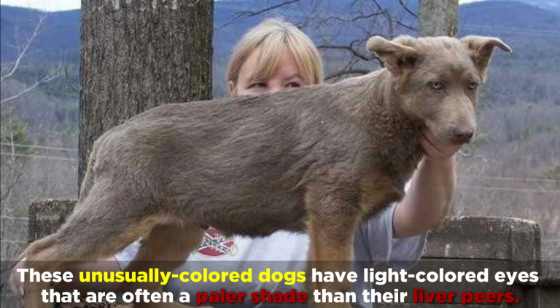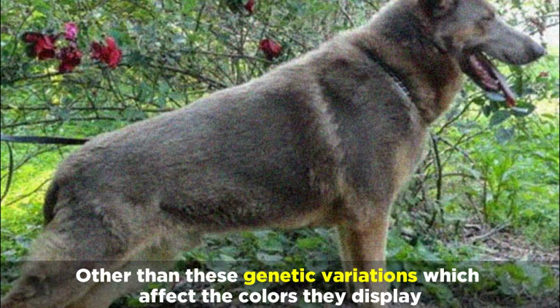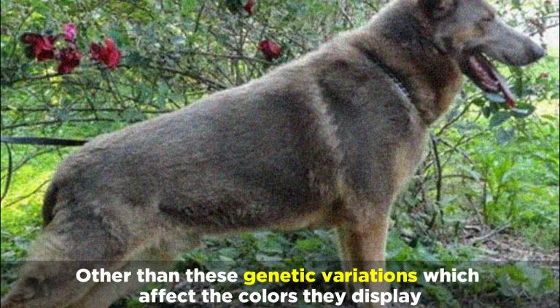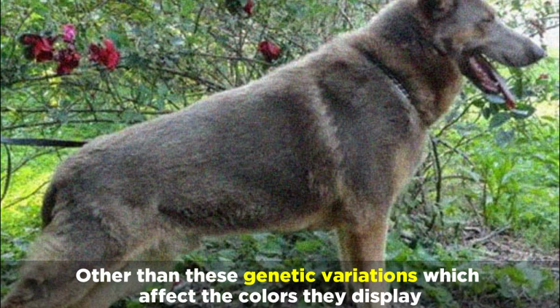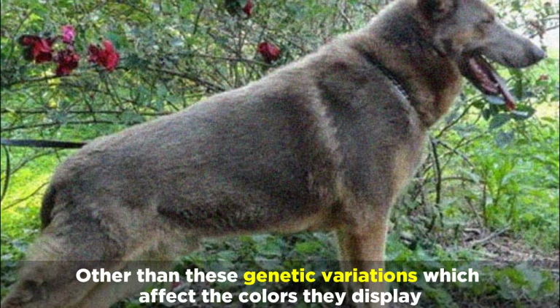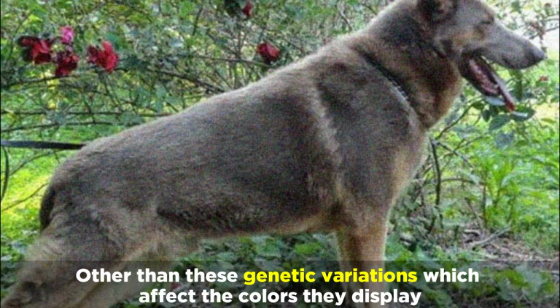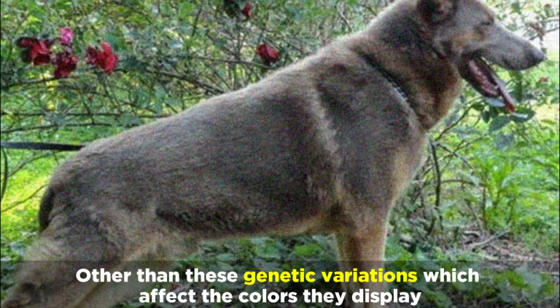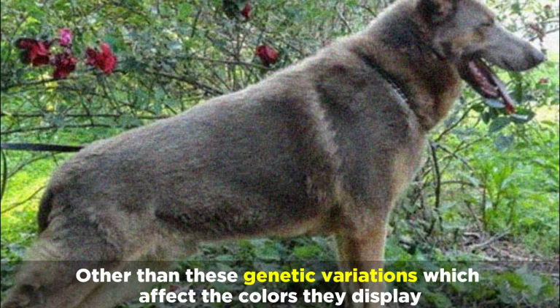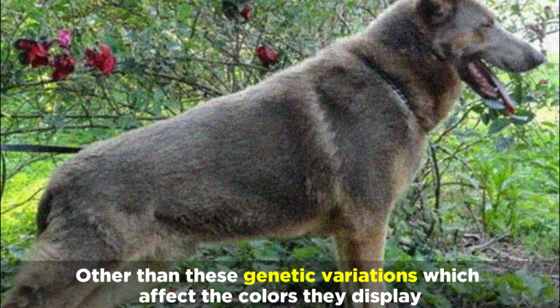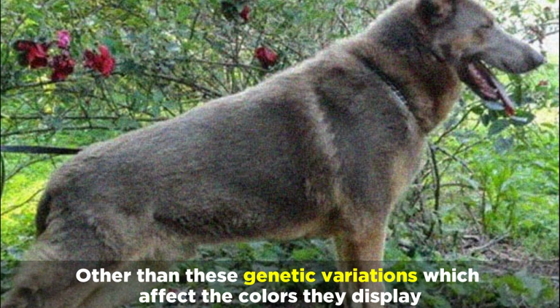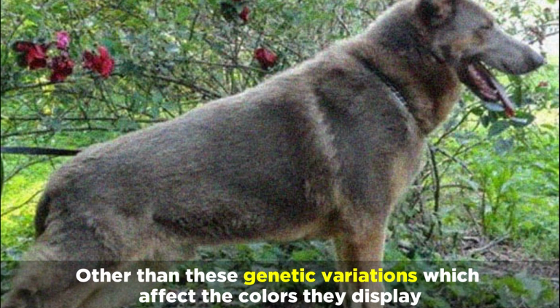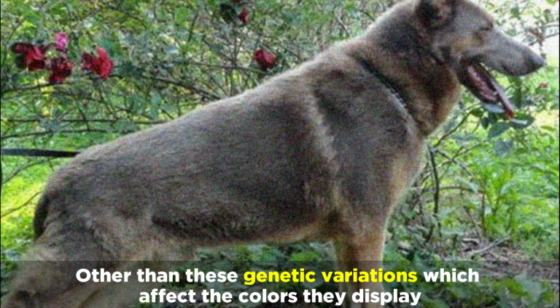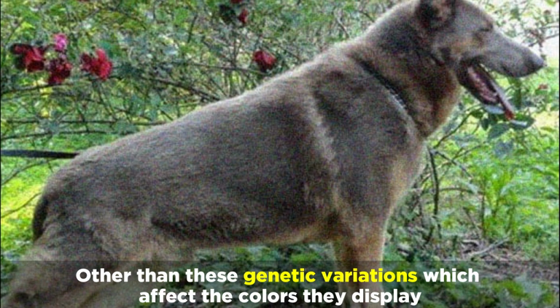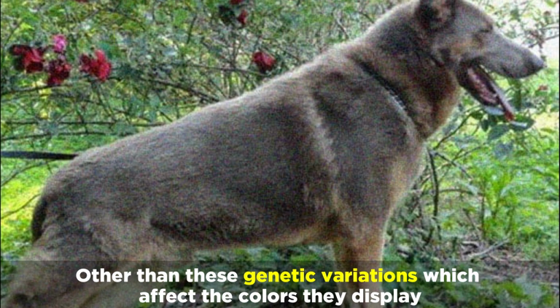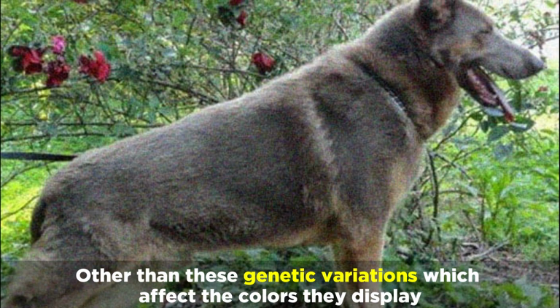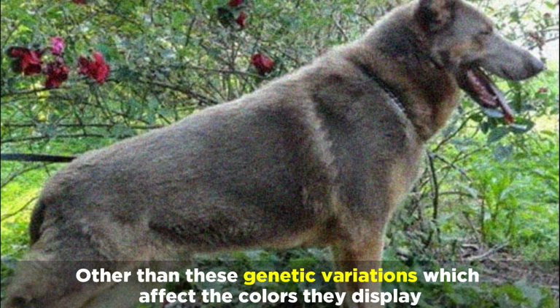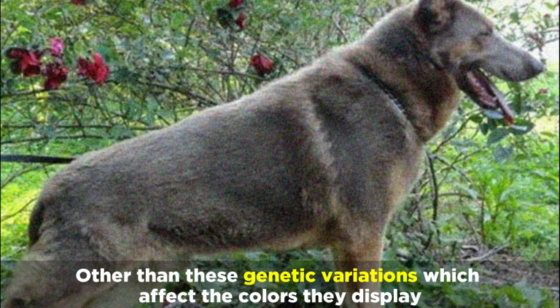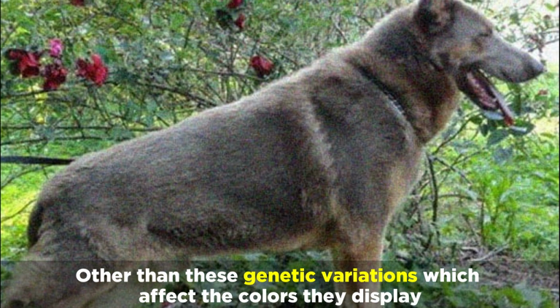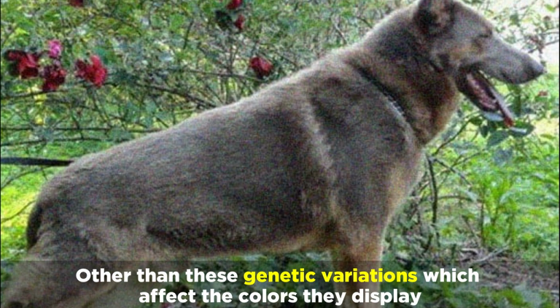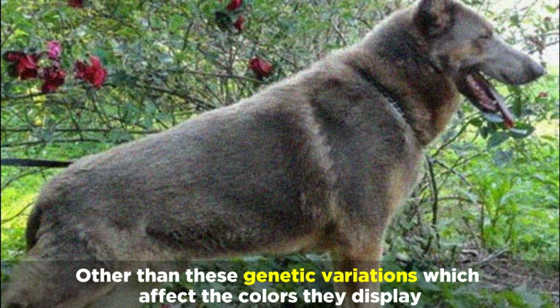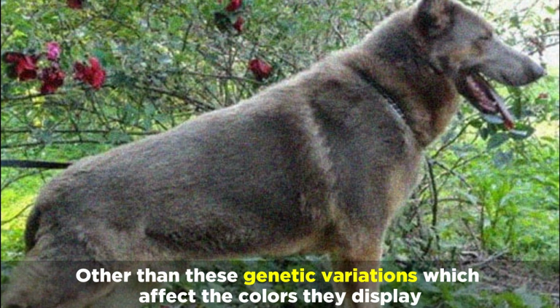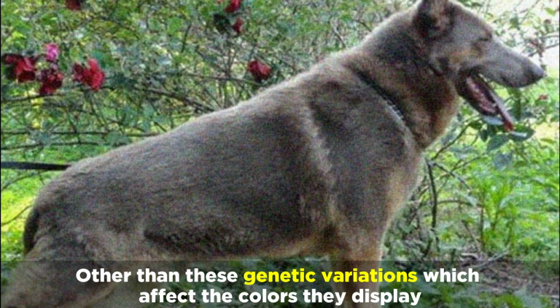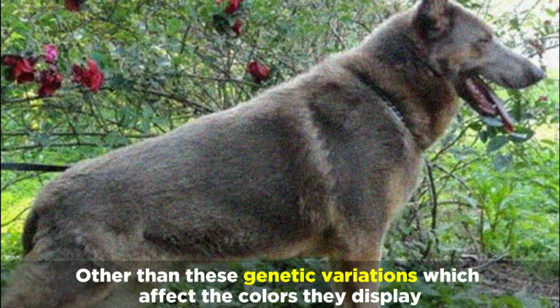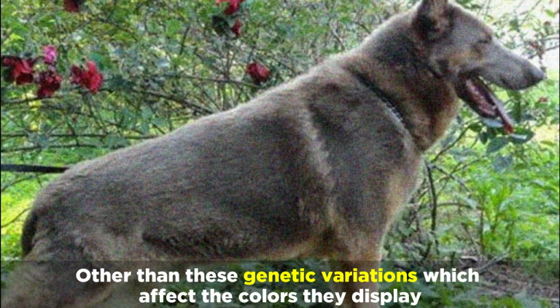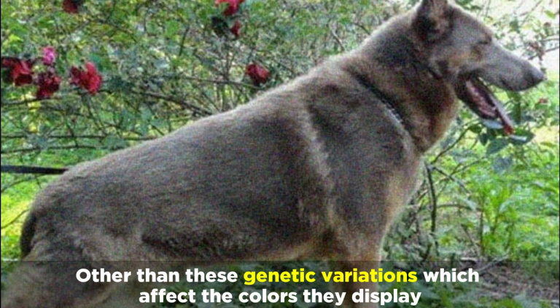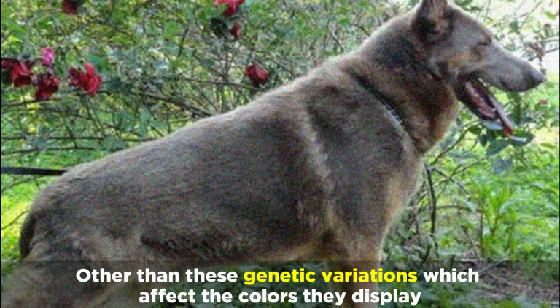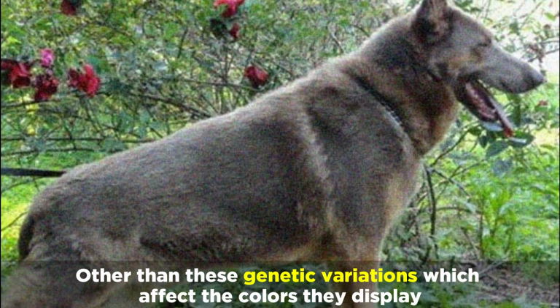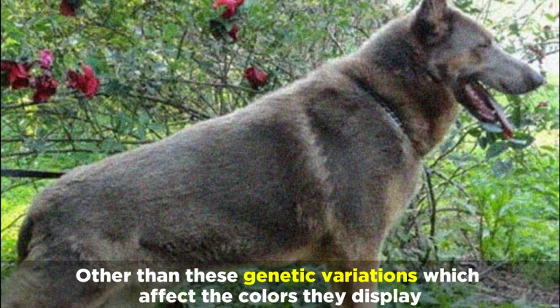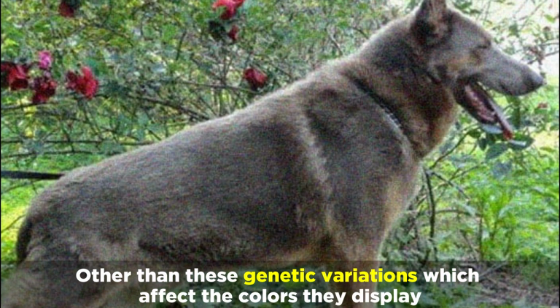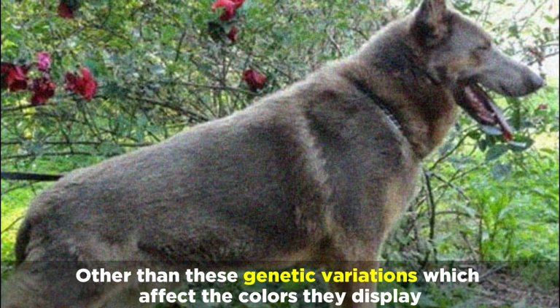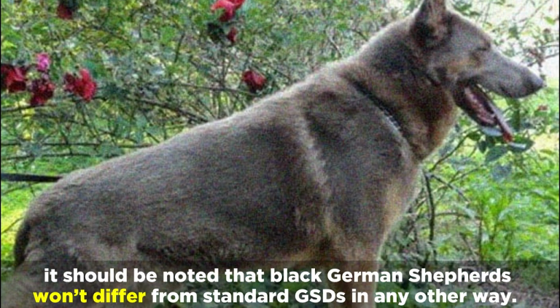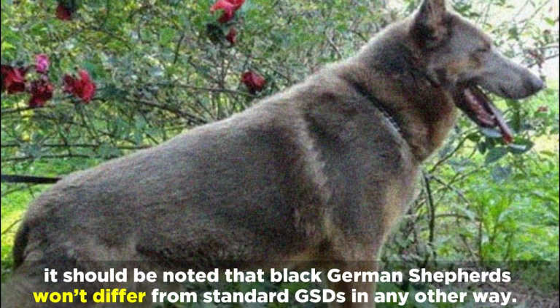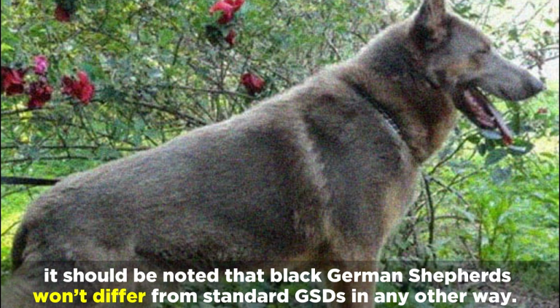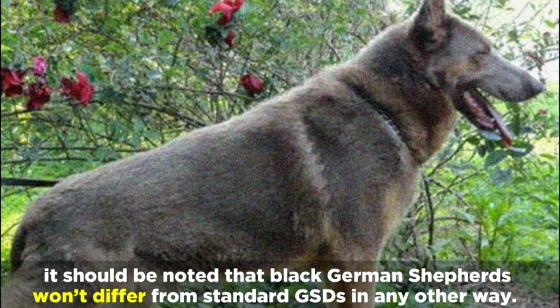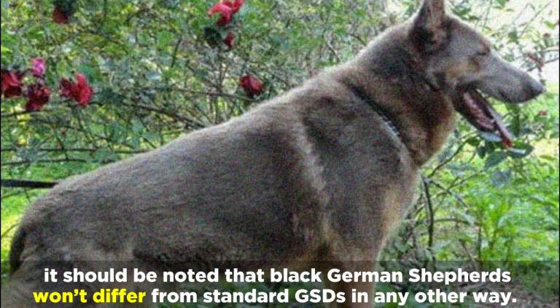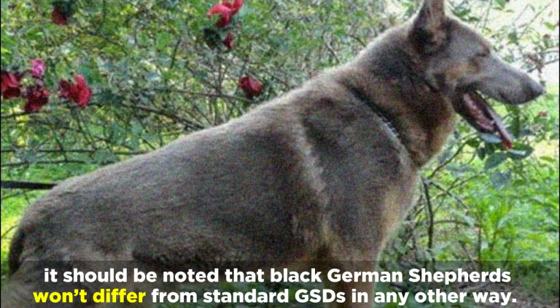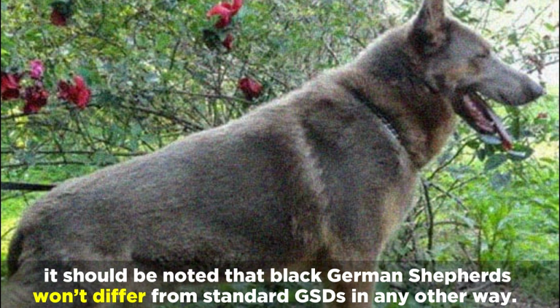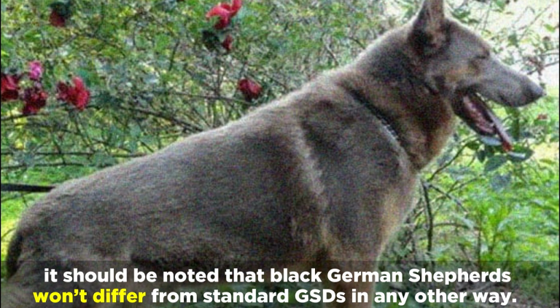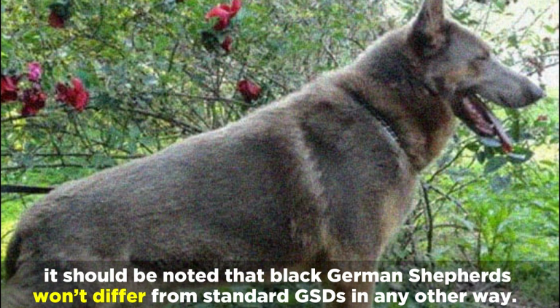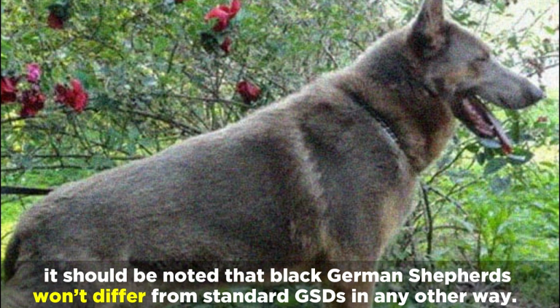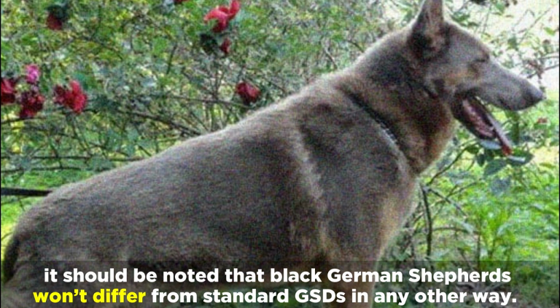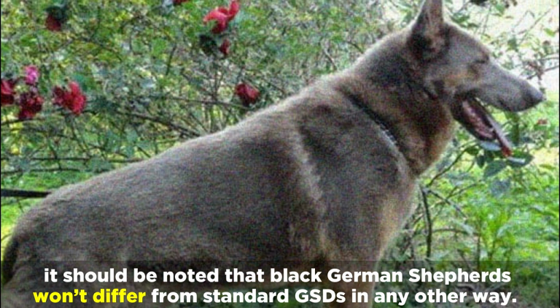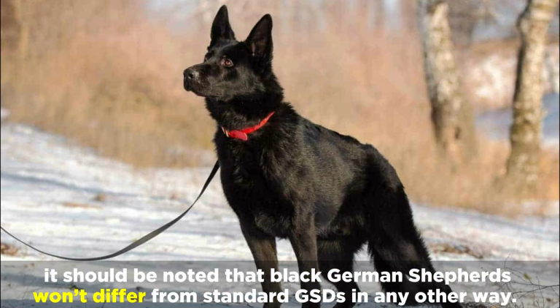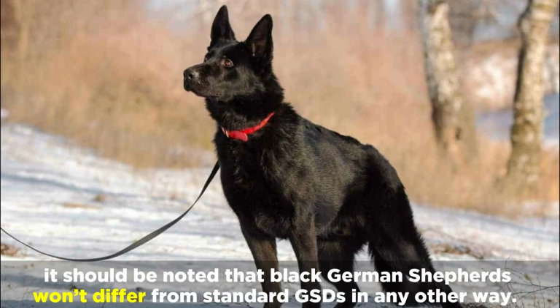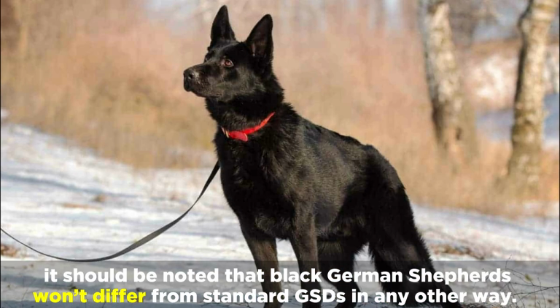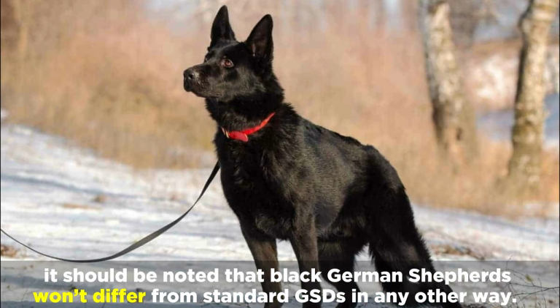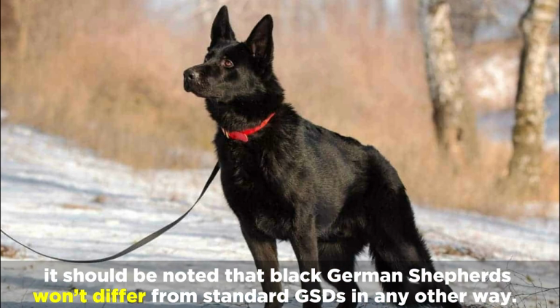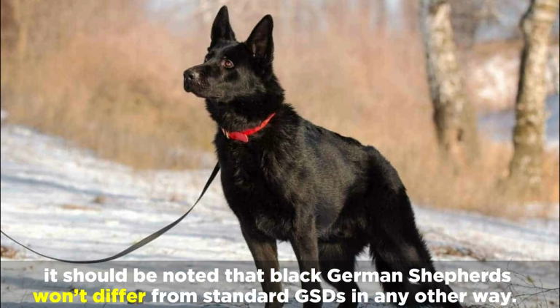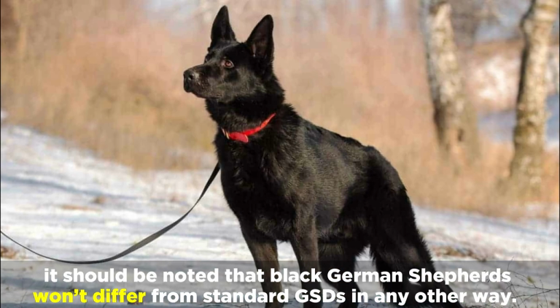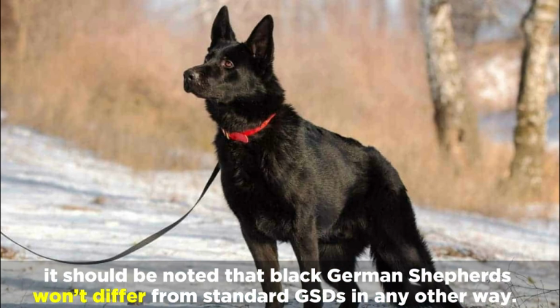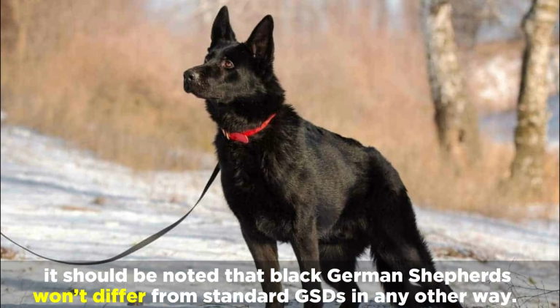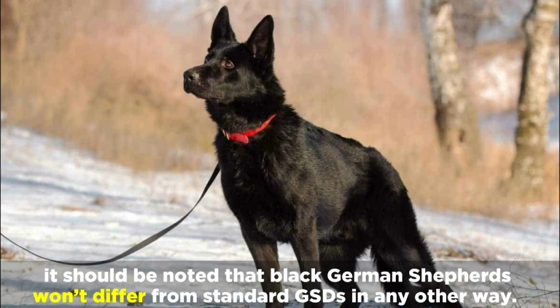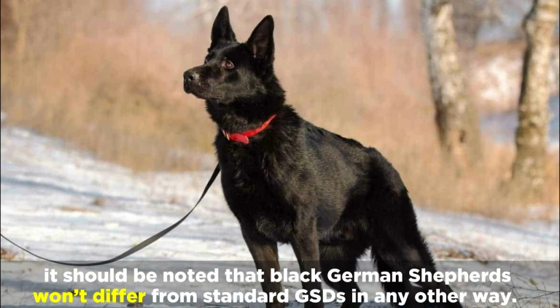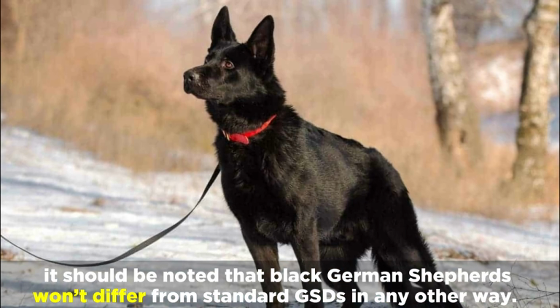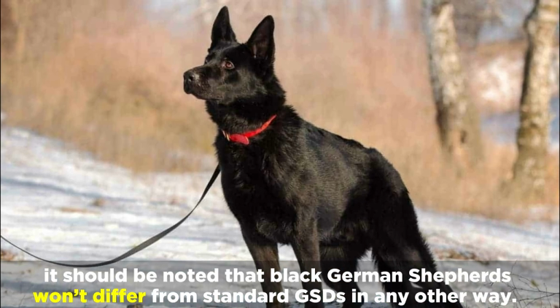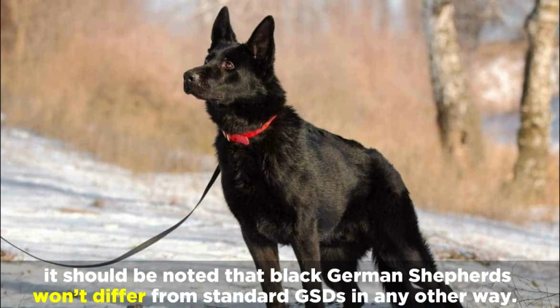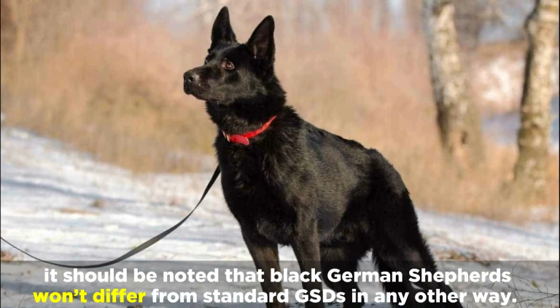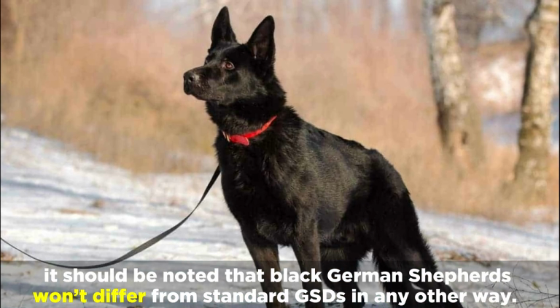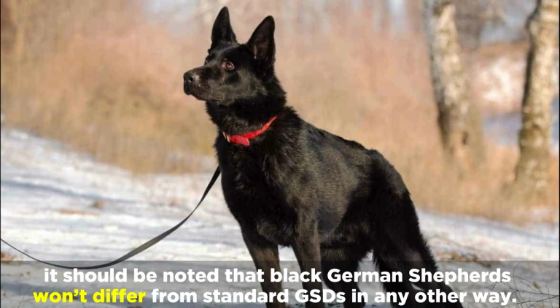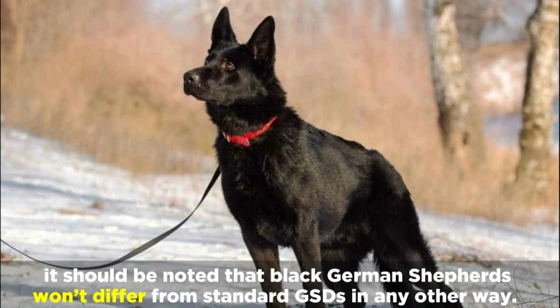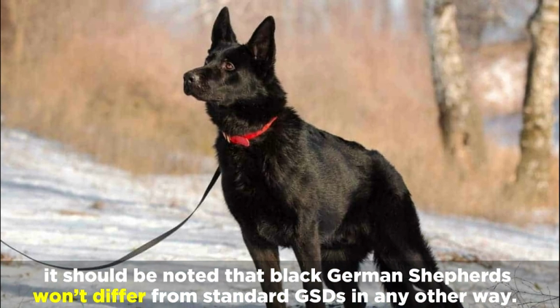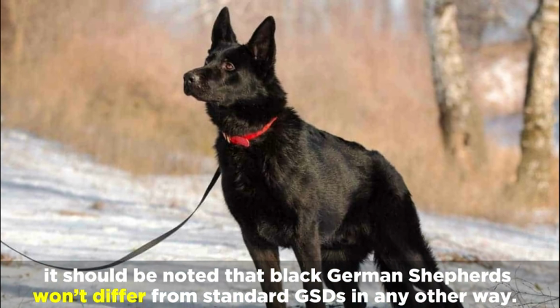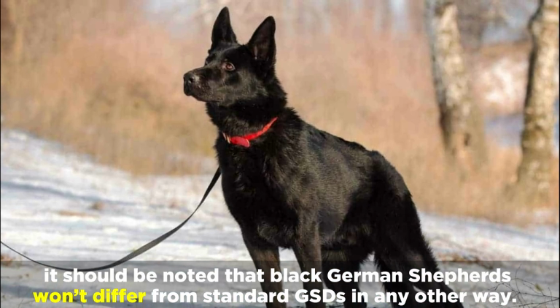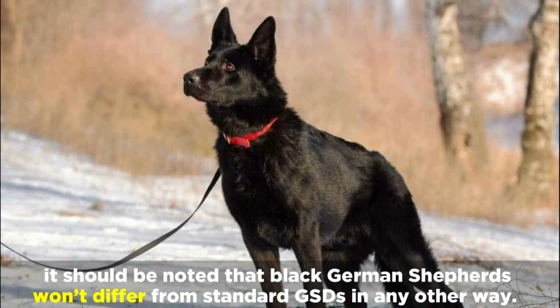Other than these genetic variations which affect the colors they display, it should be noted that black German Shepherds won't differ from standard GSDs in any other way.